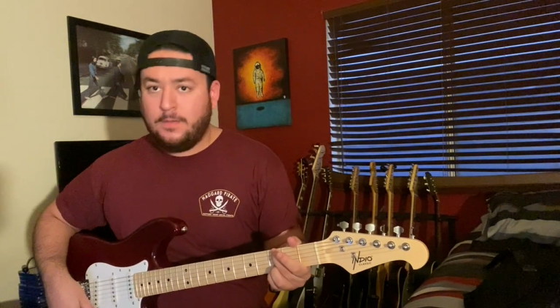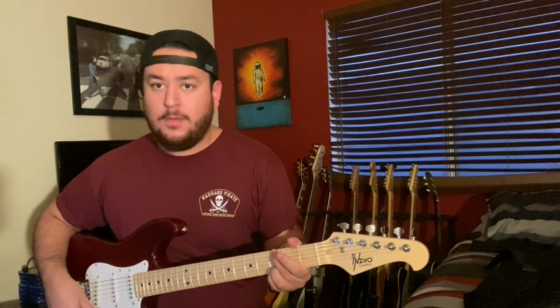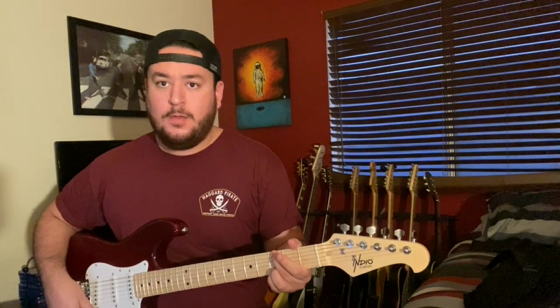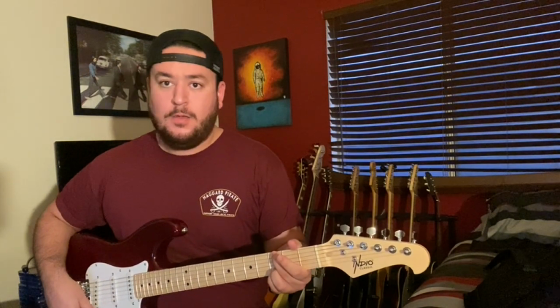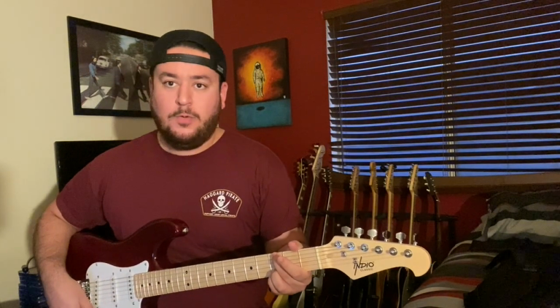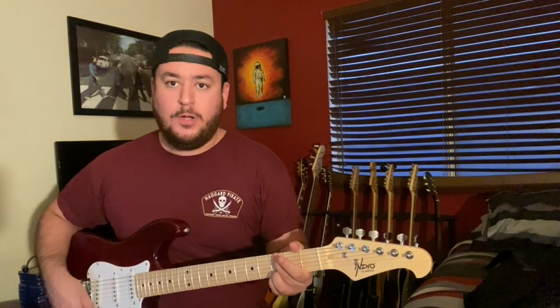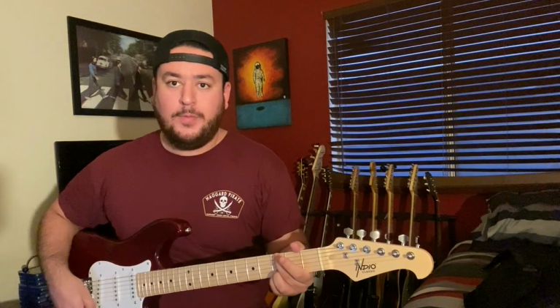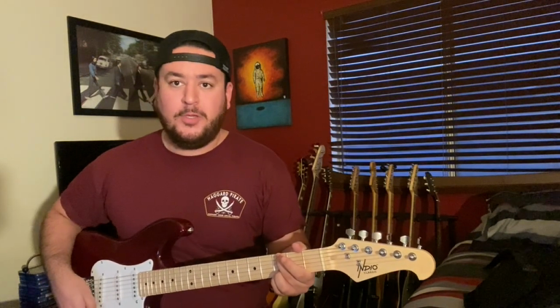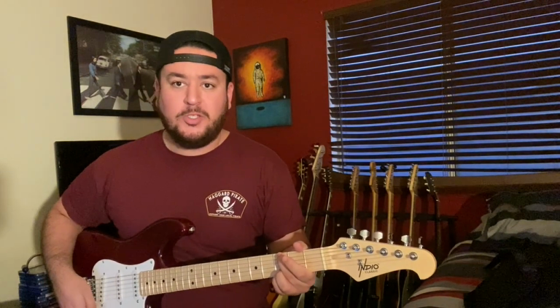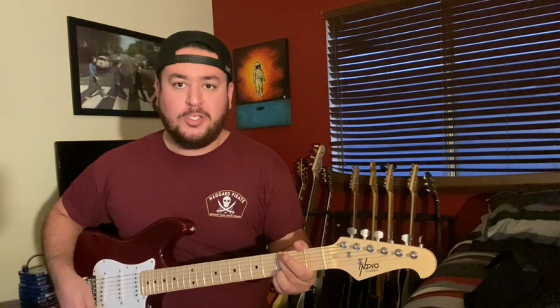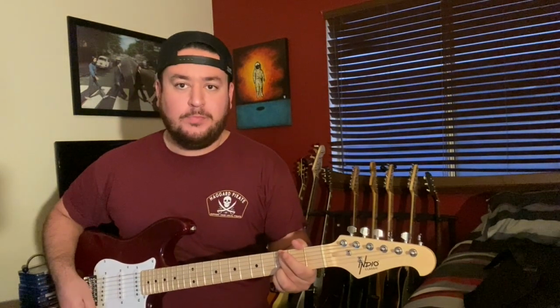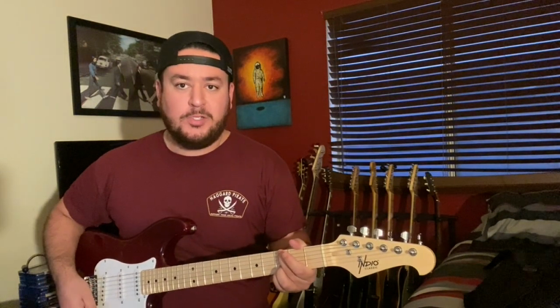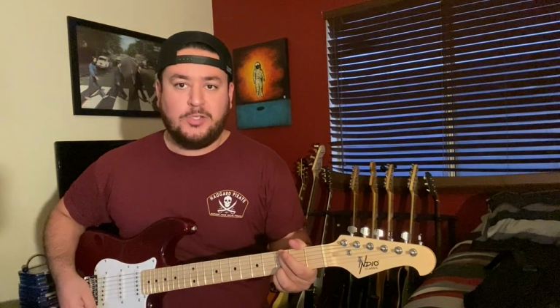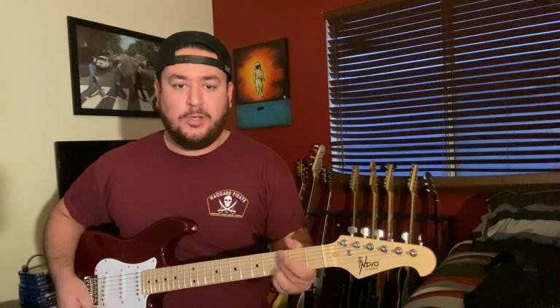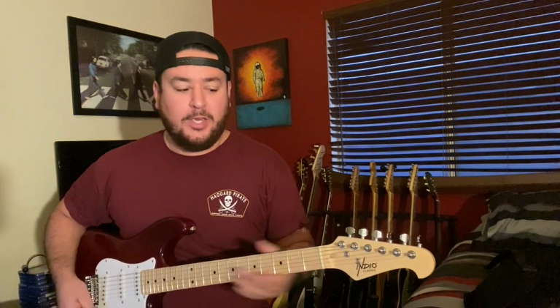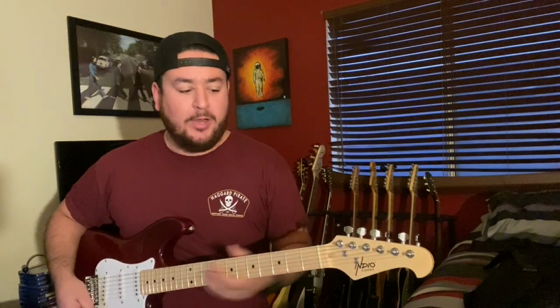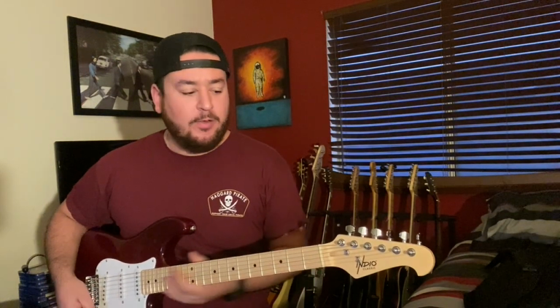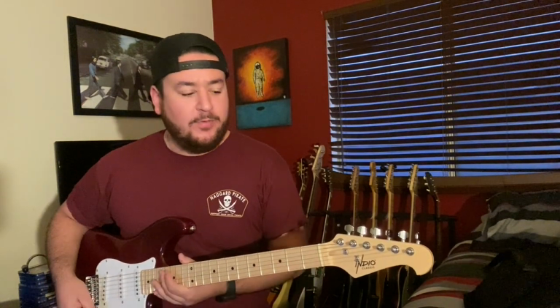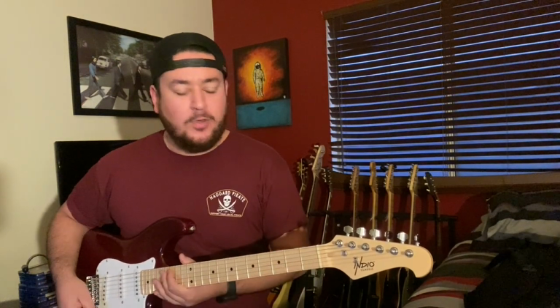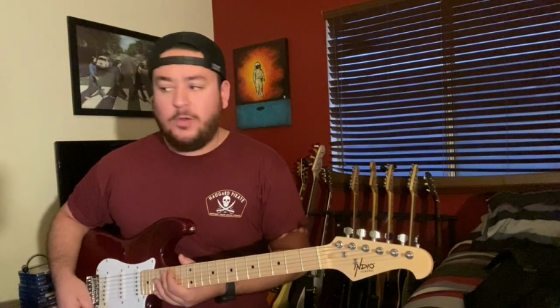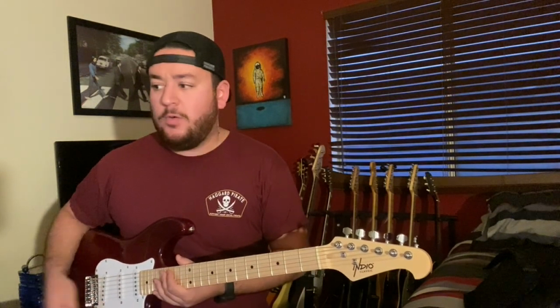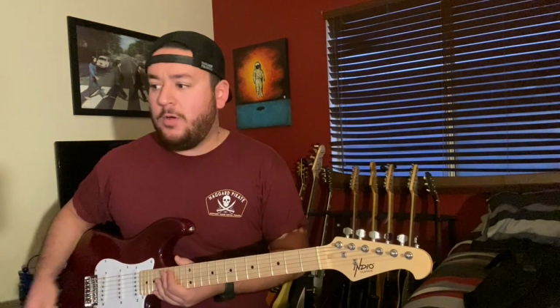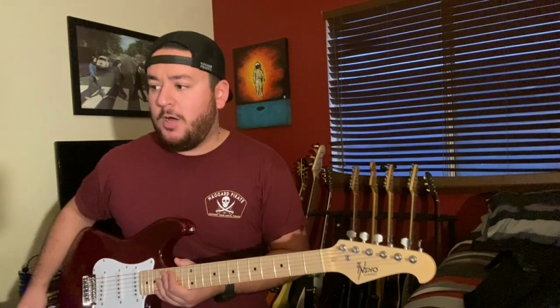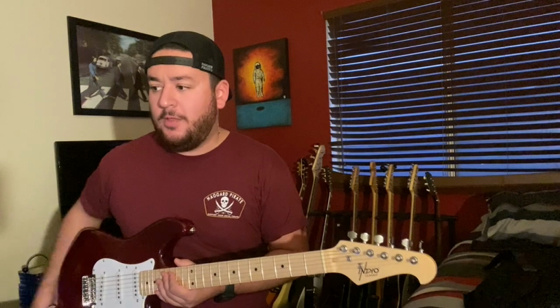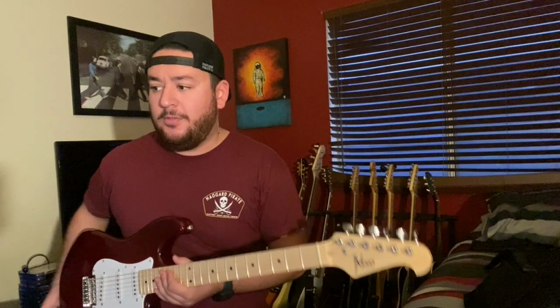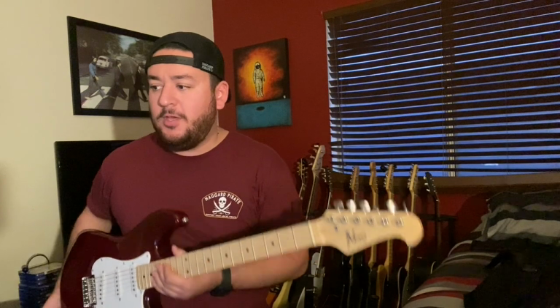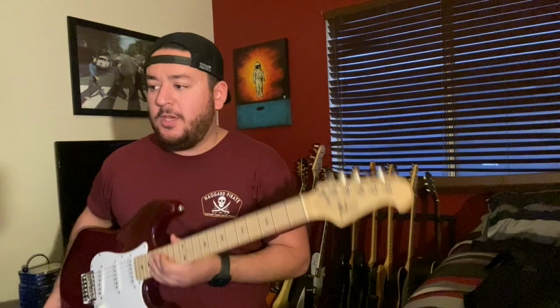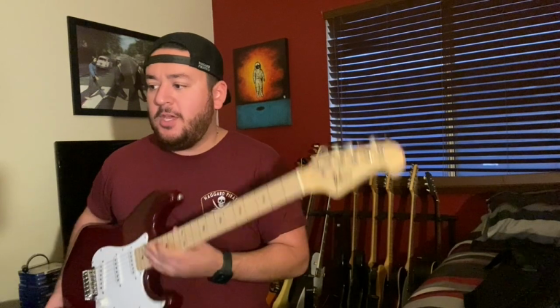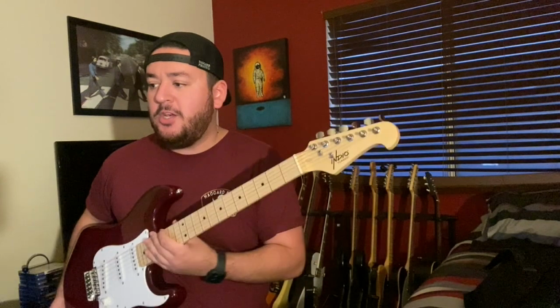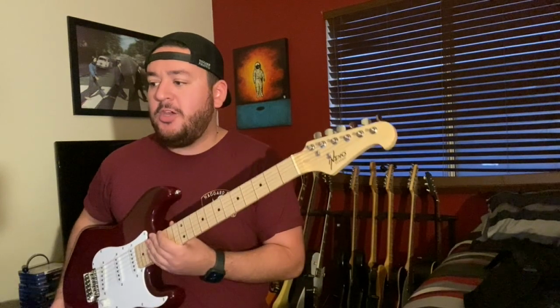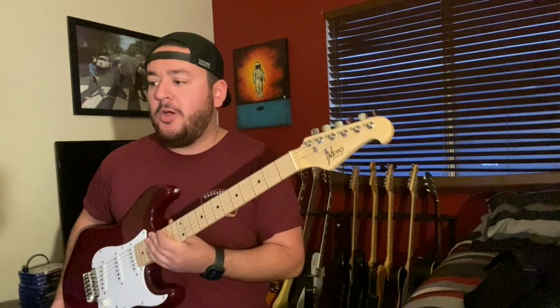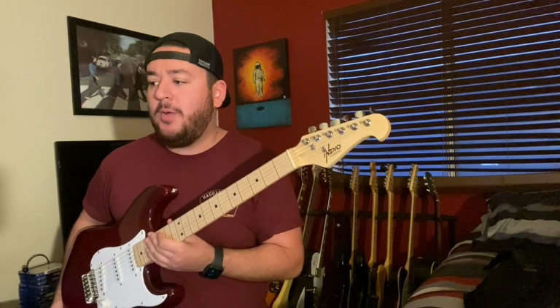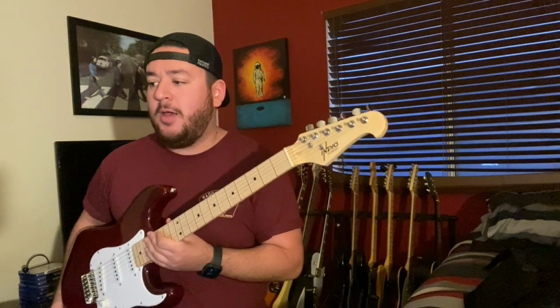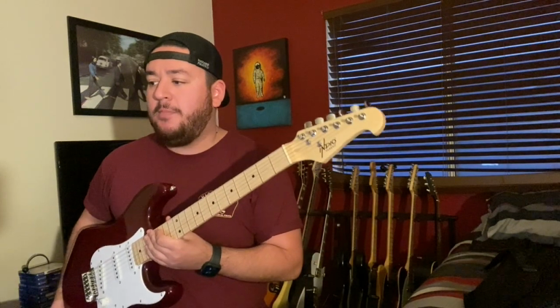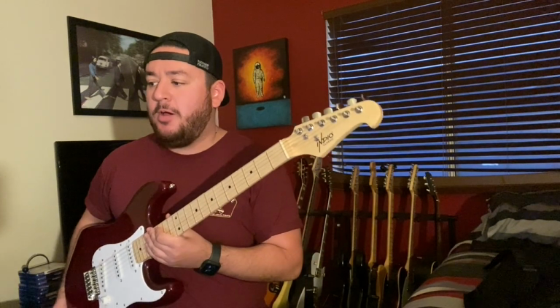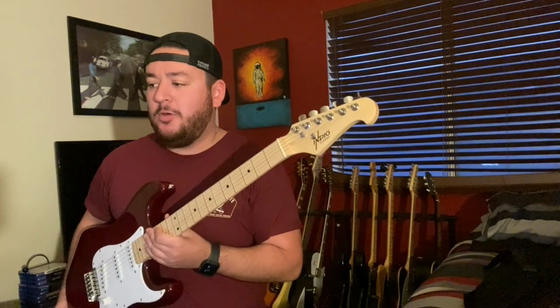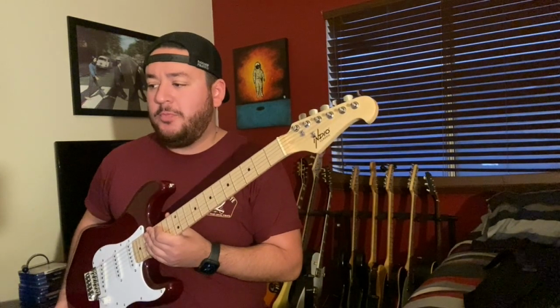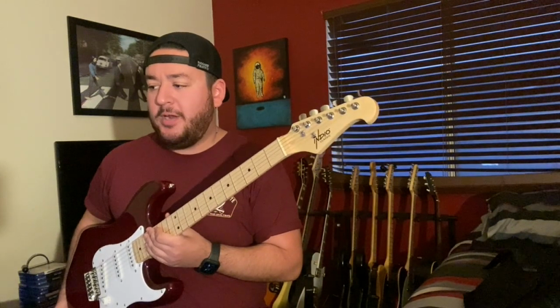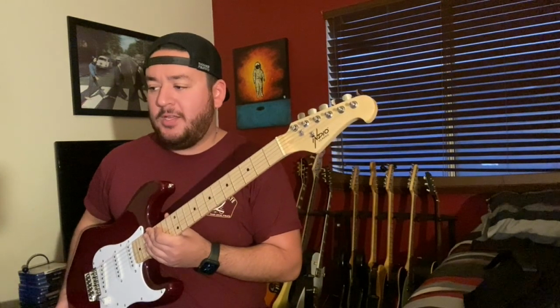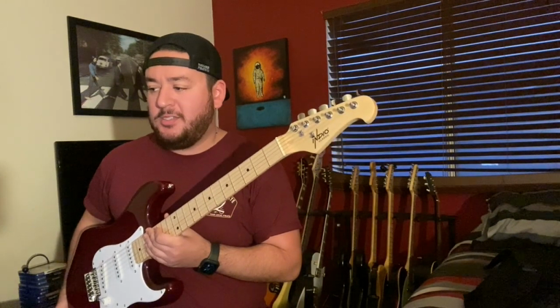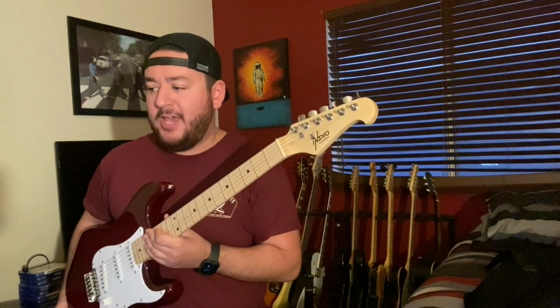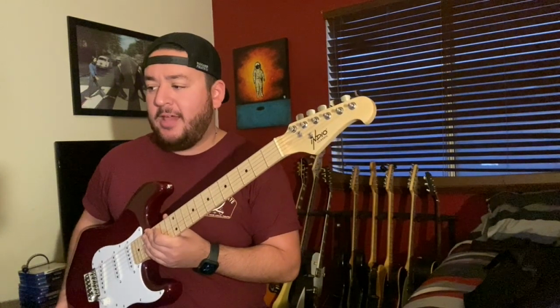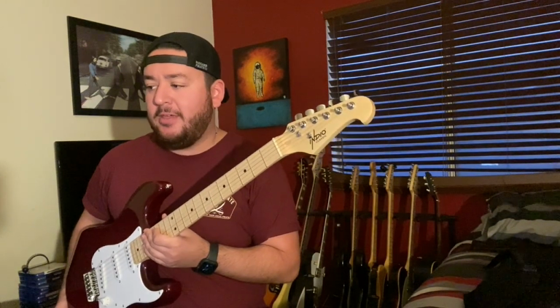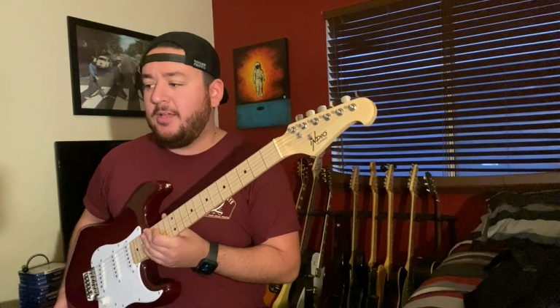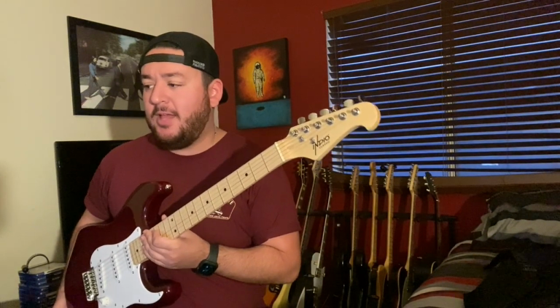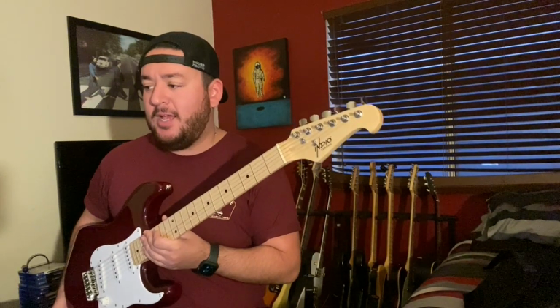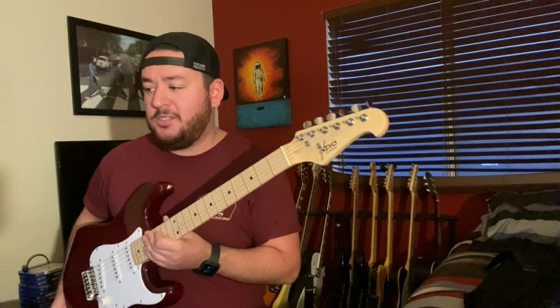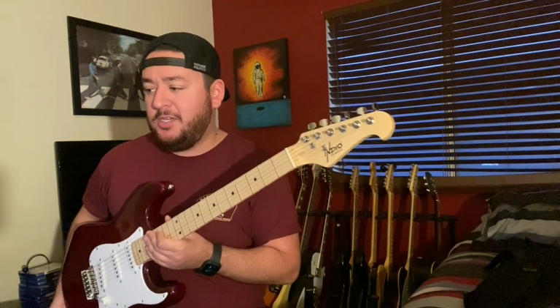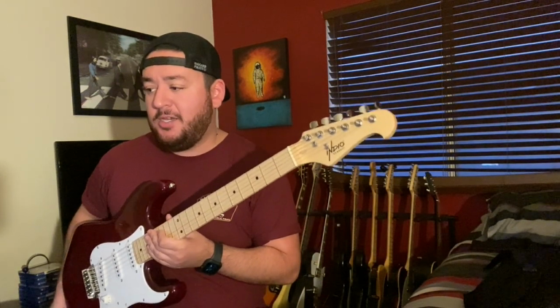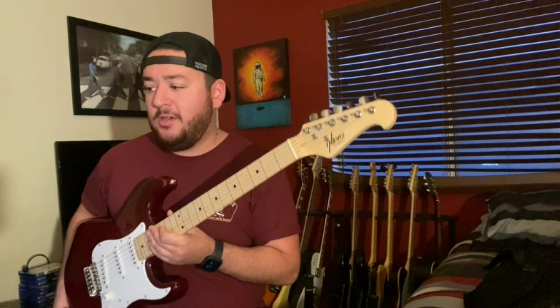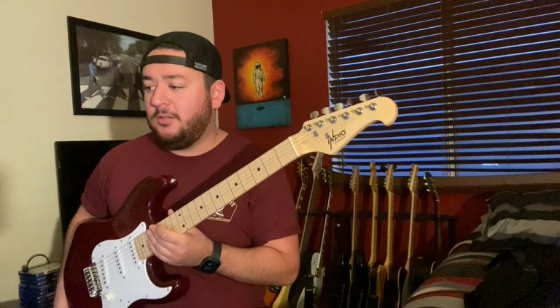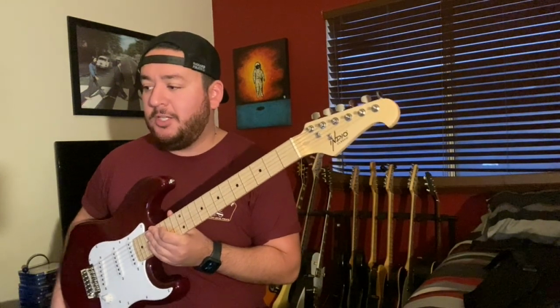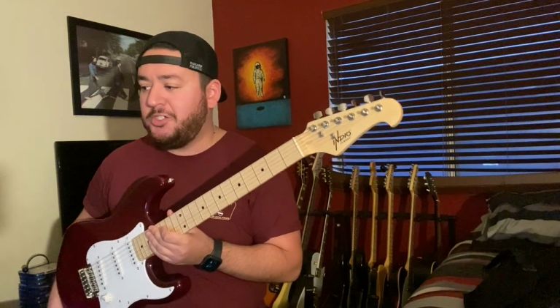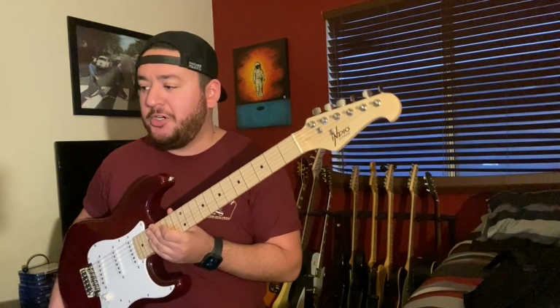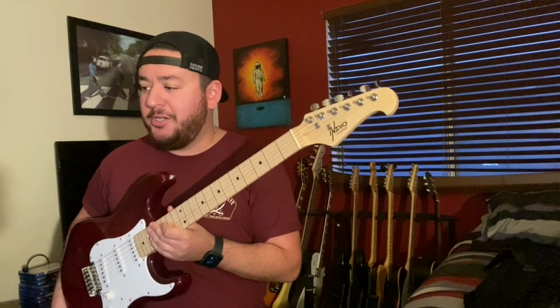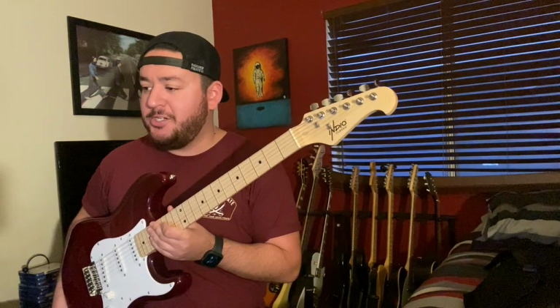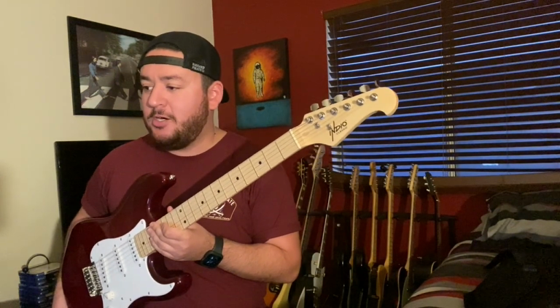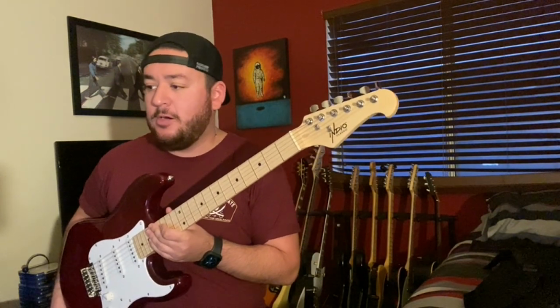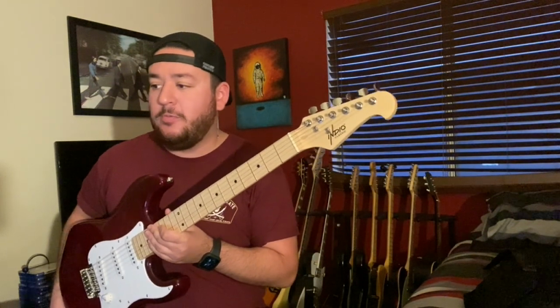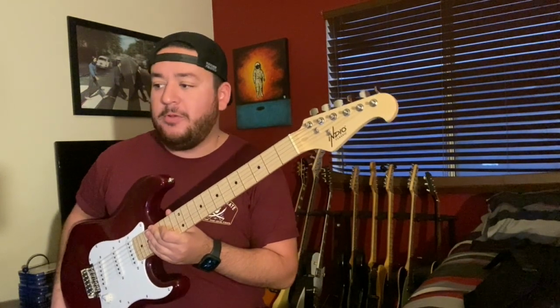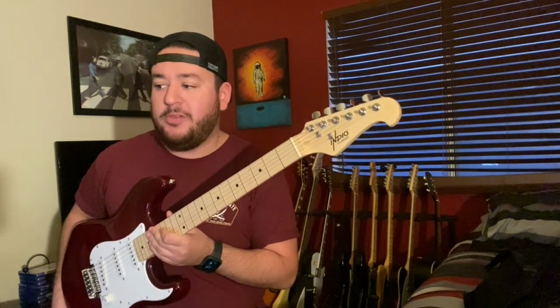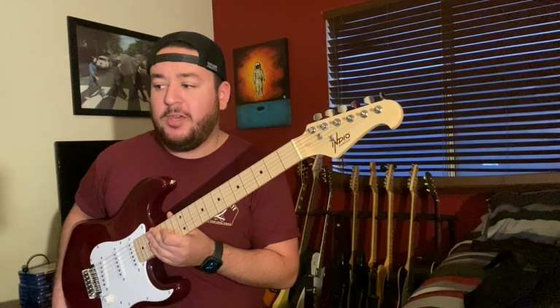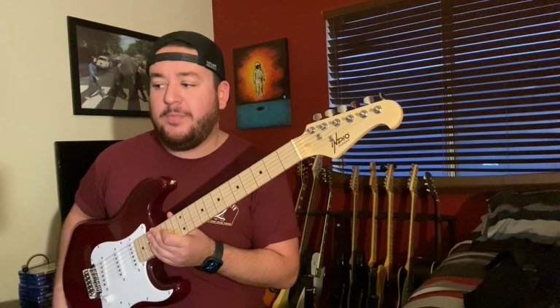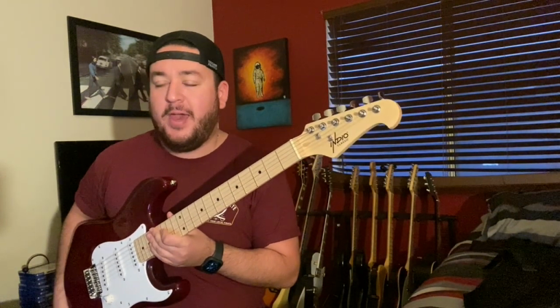What up YouTube — just doing a gear review on the Indio by Monoprice Cali Classic electric guitar with gig bag in wine red.